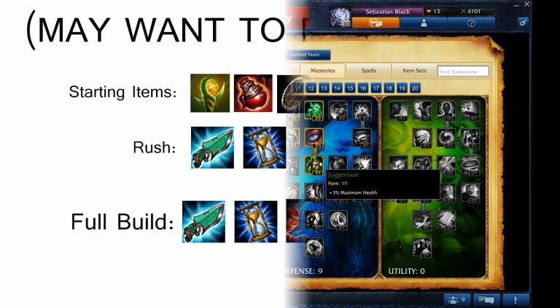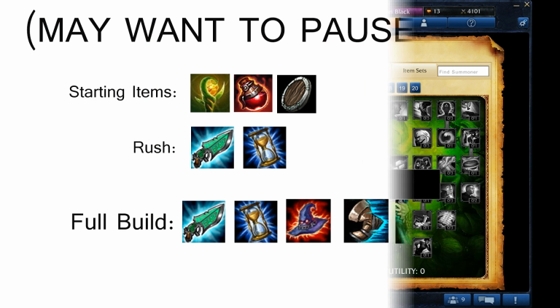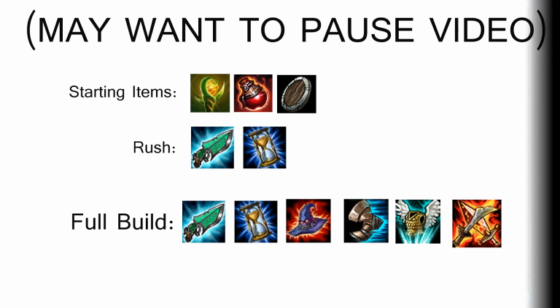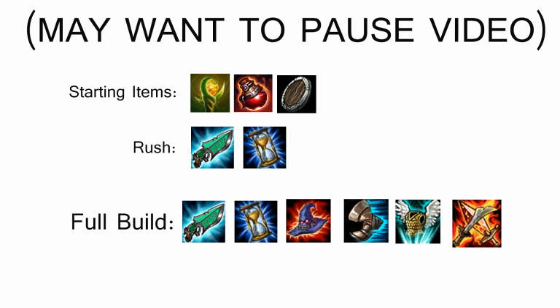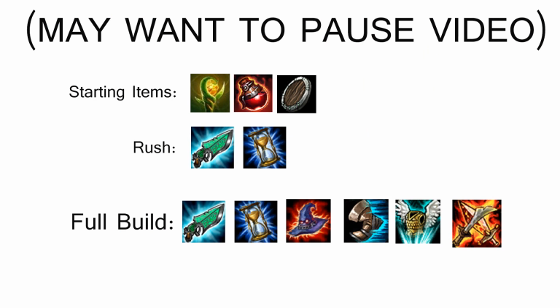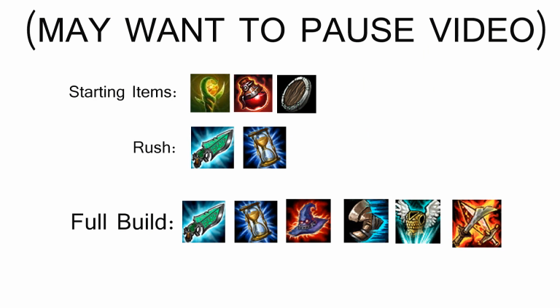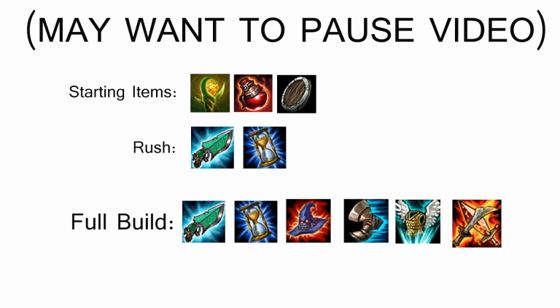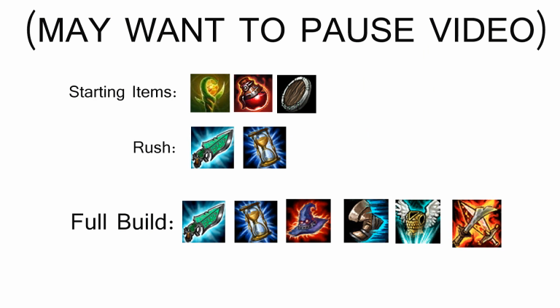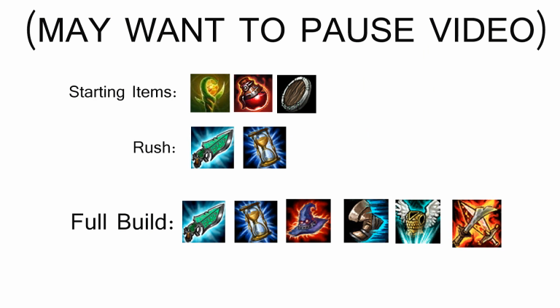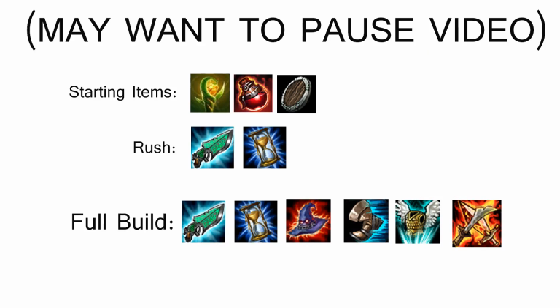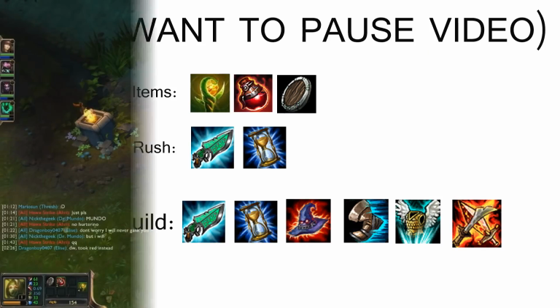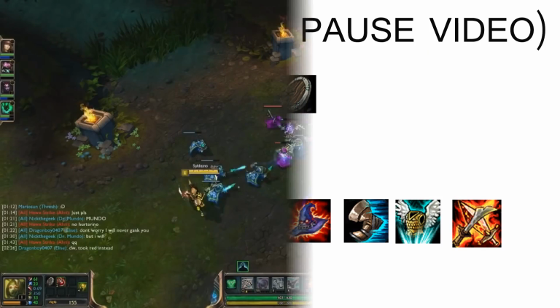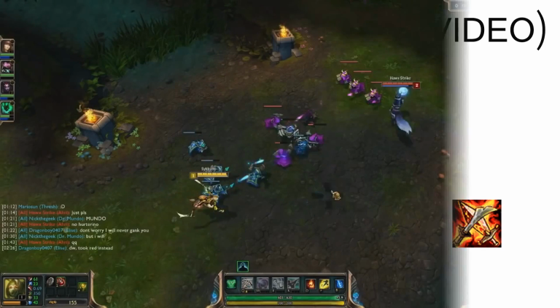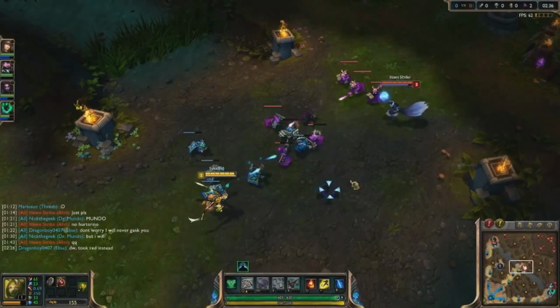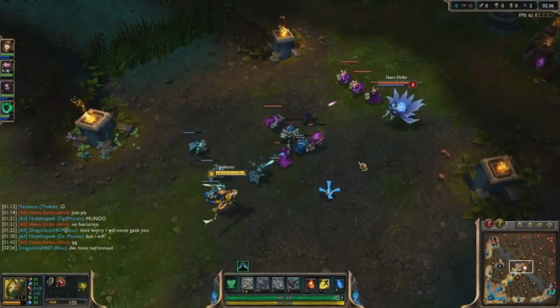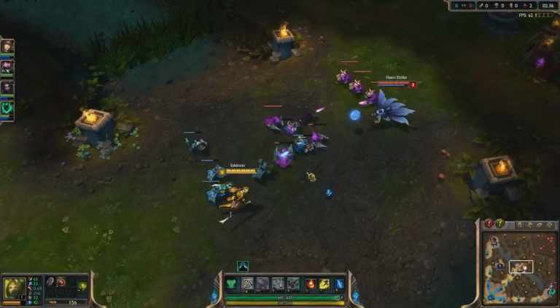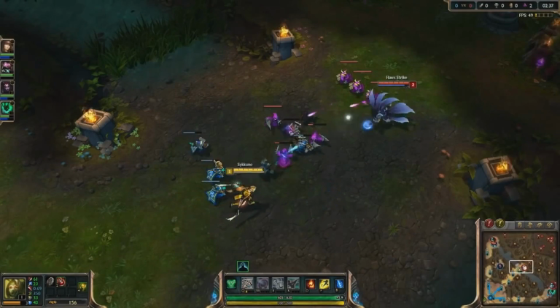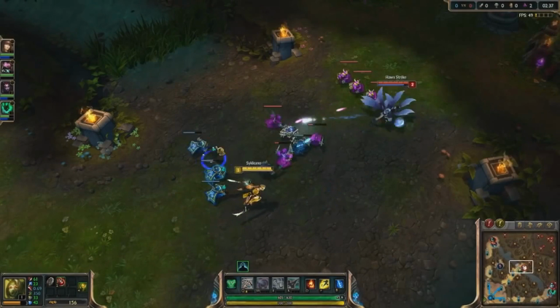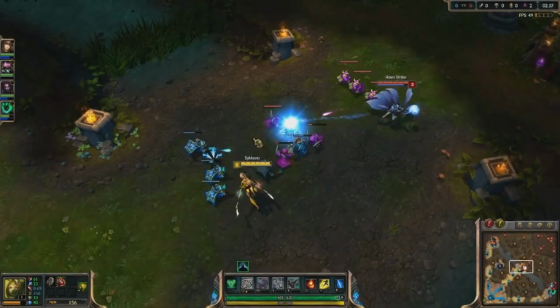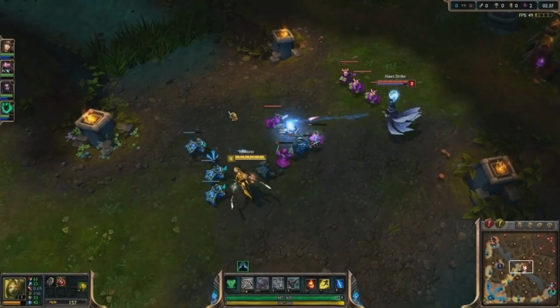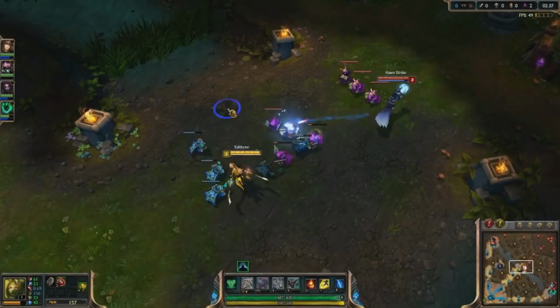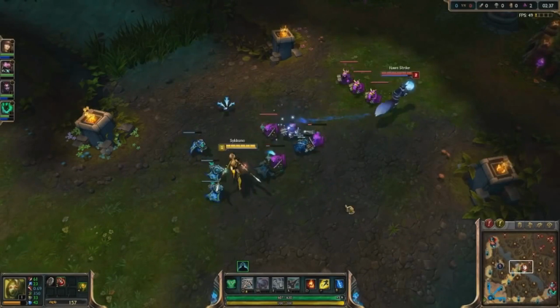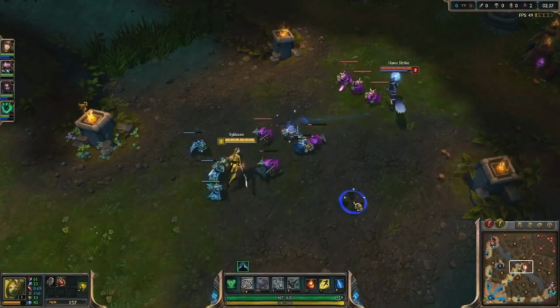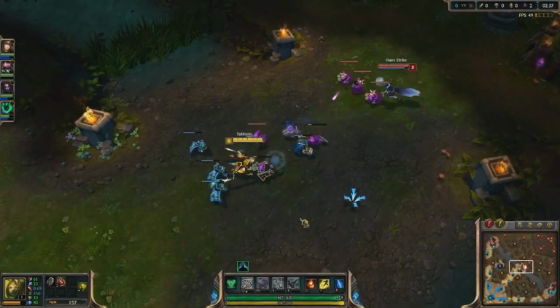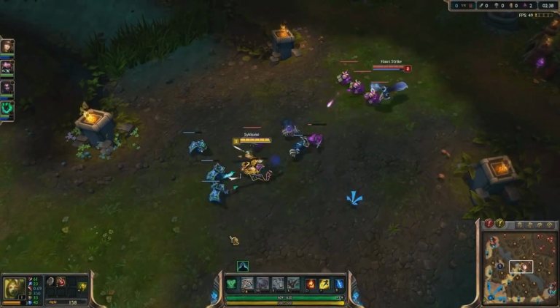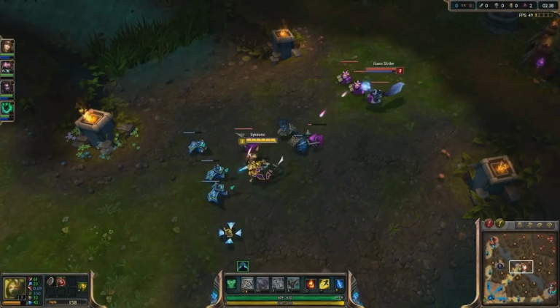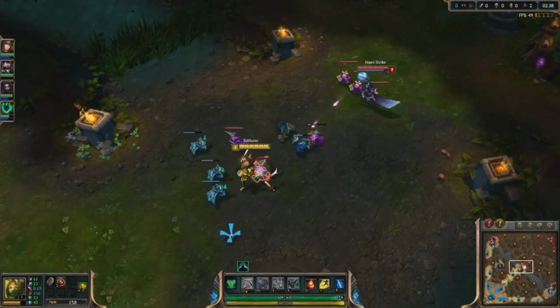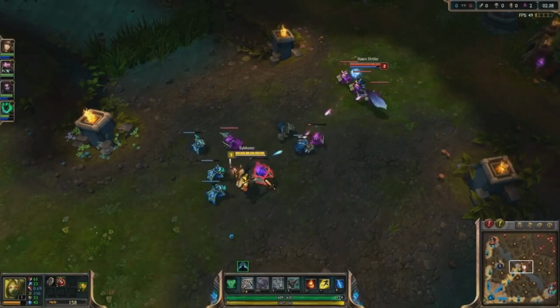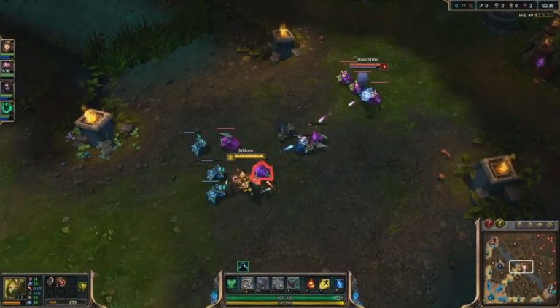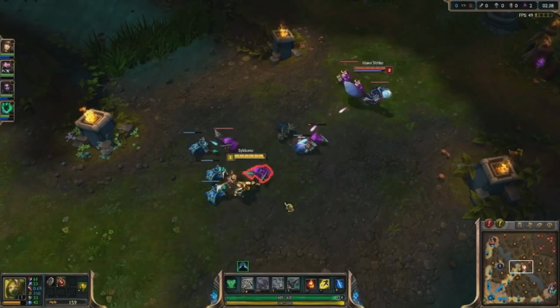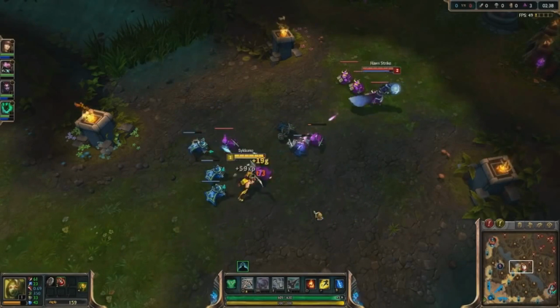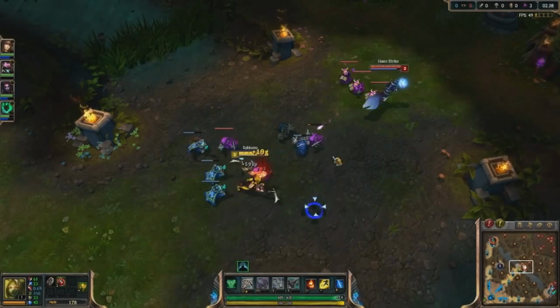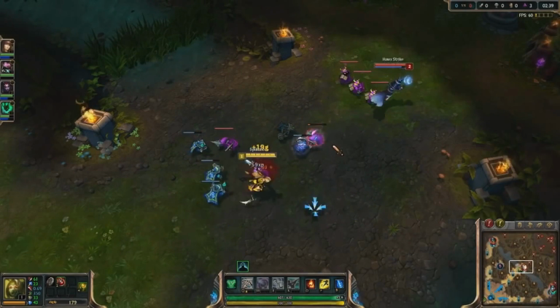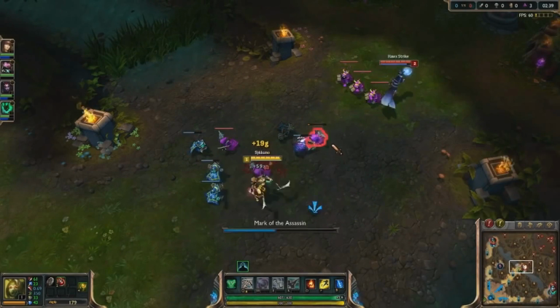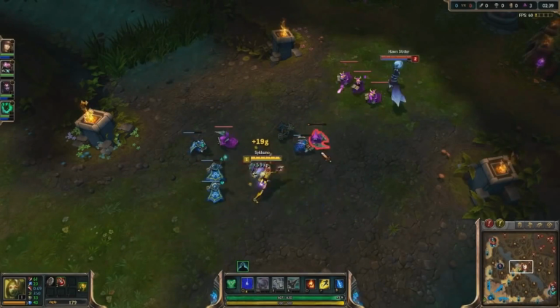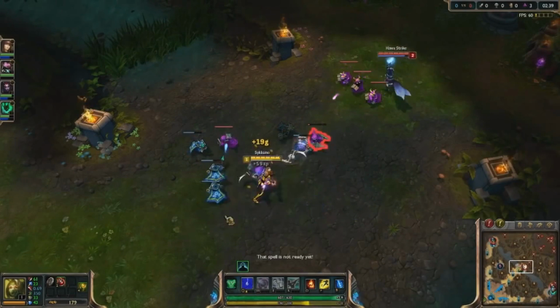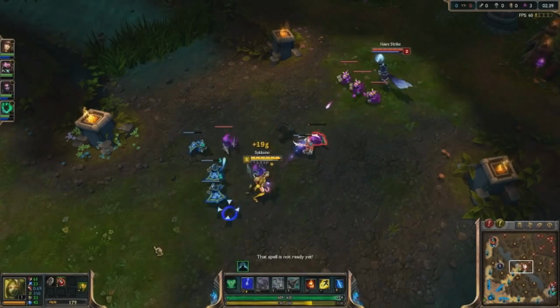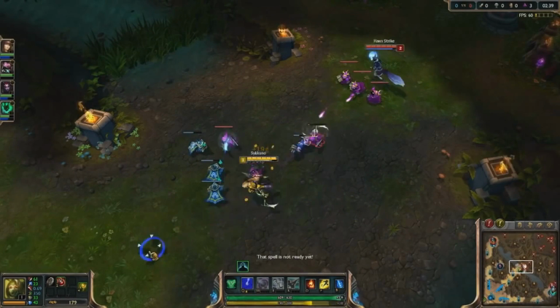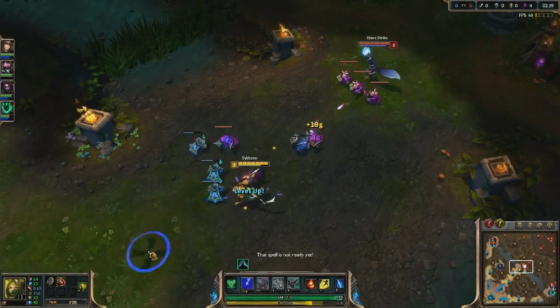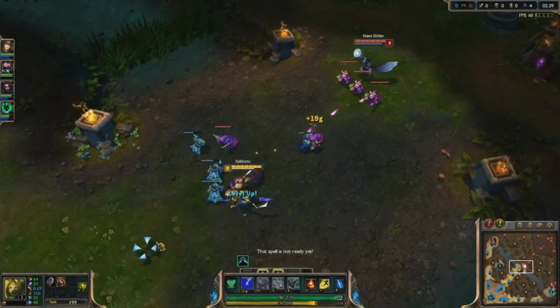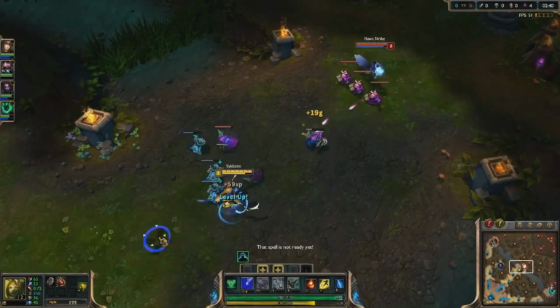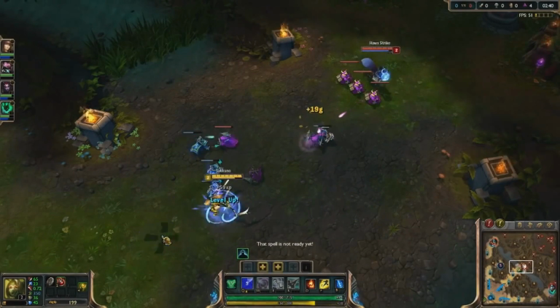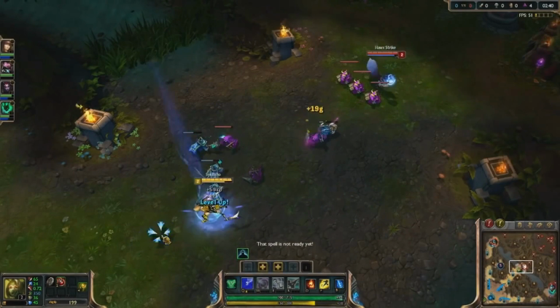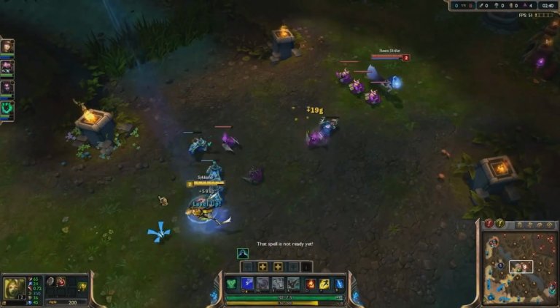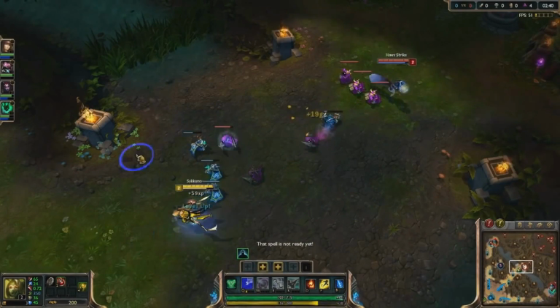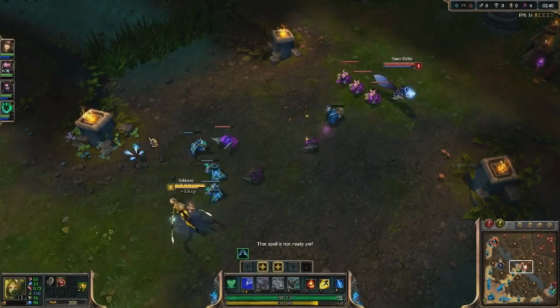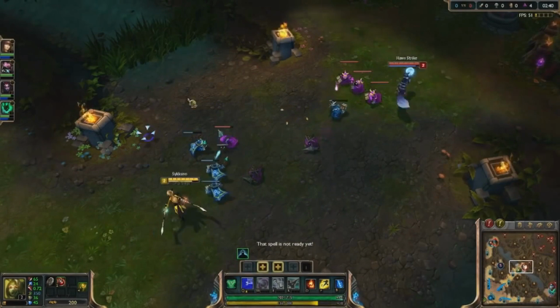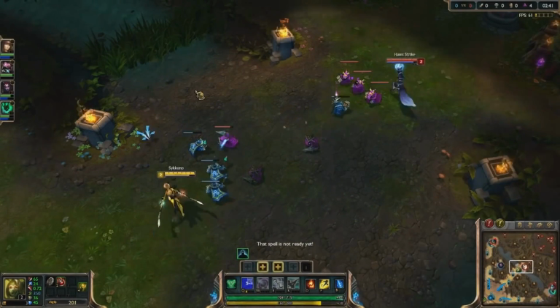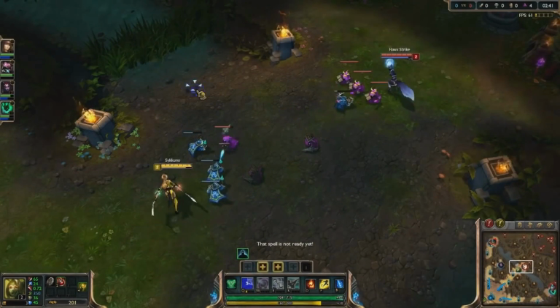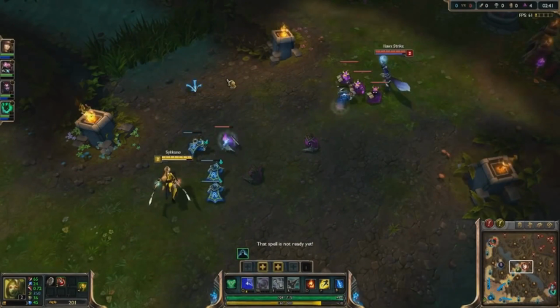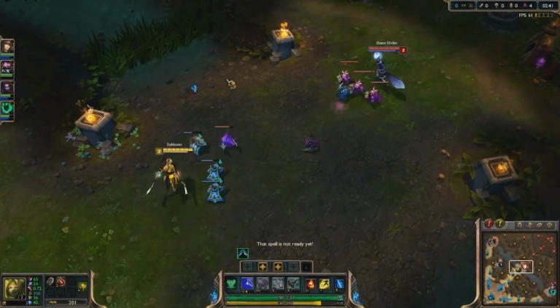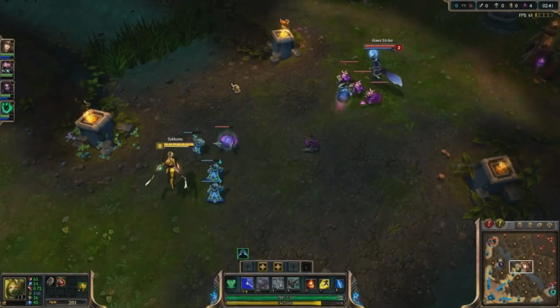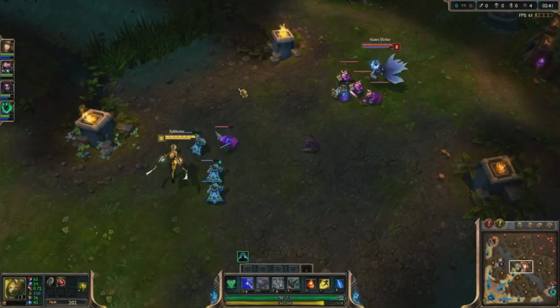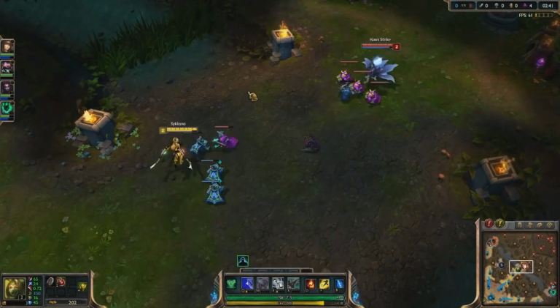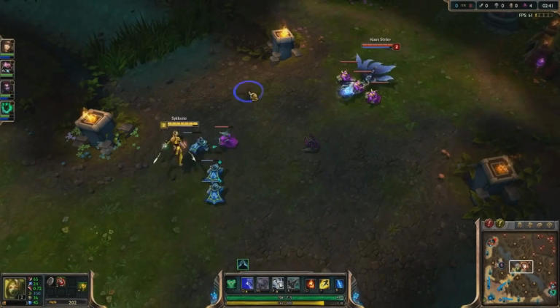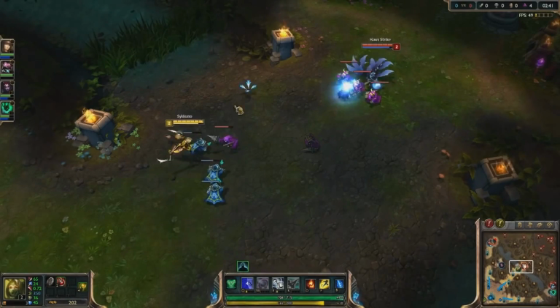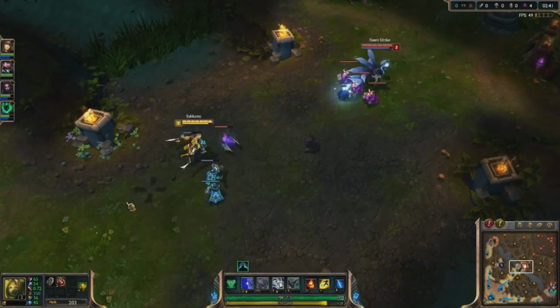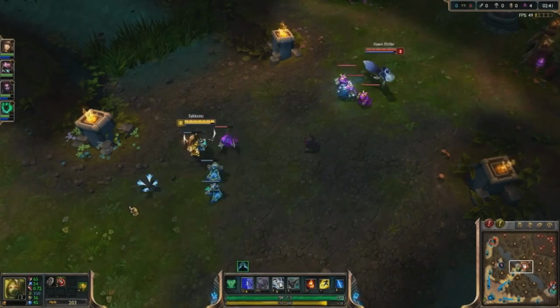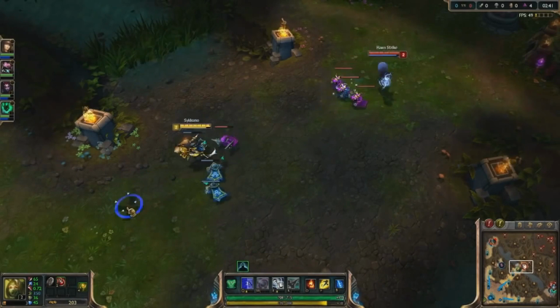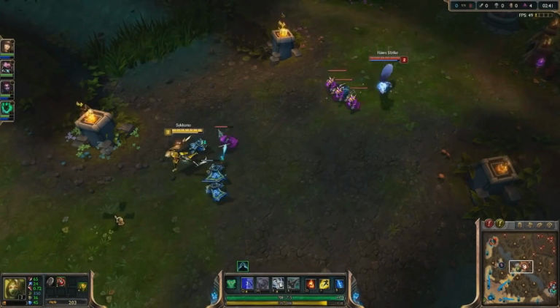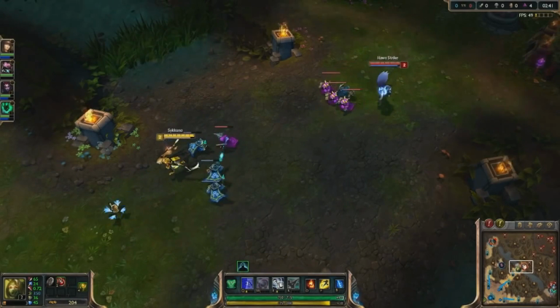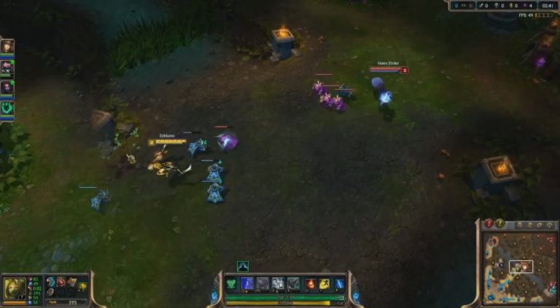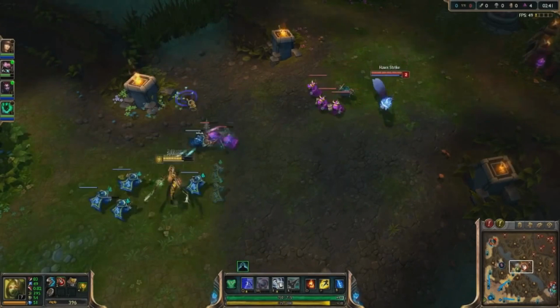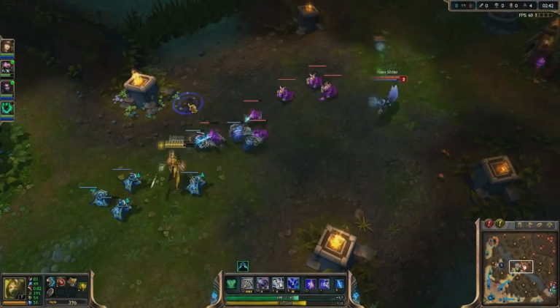Here's my item build. For early game Akali, you'll want to farm as much as possible, try to sustain, try not to engage until level 6, and ask for ganks if you get overpushed.